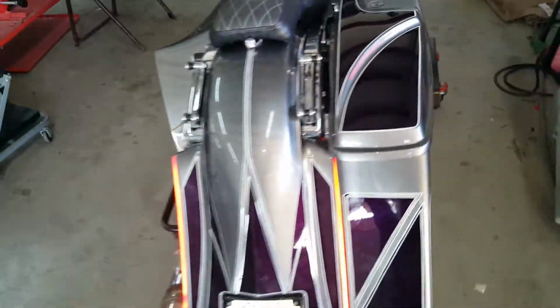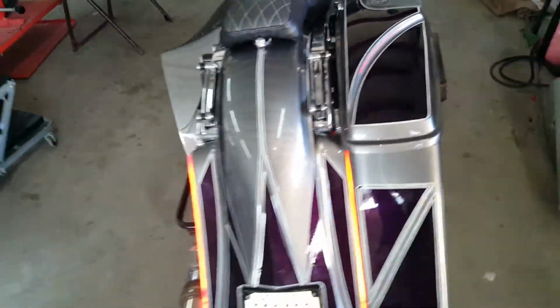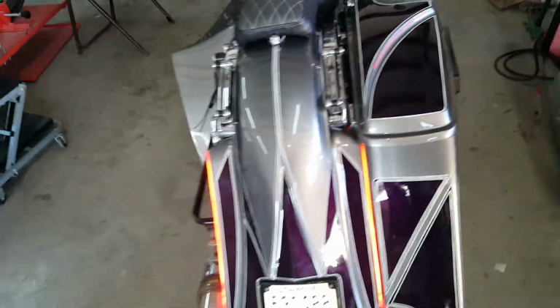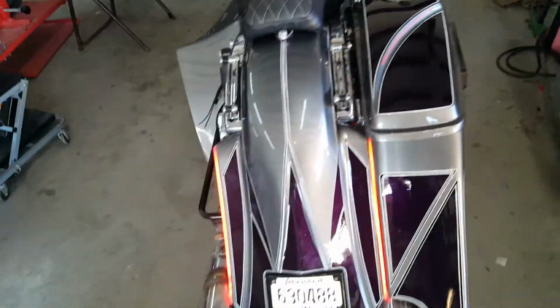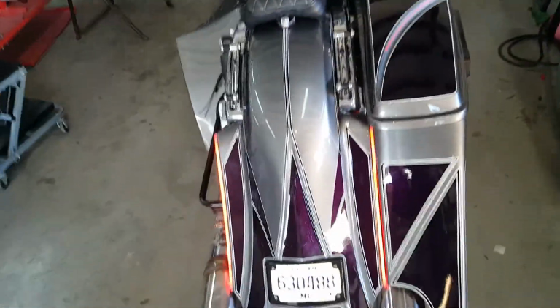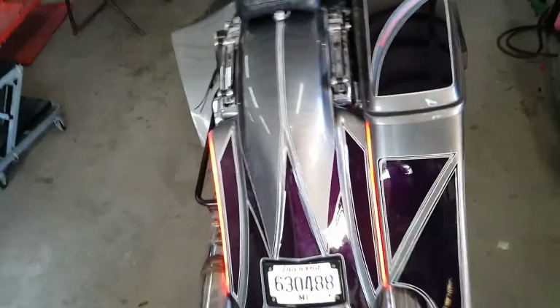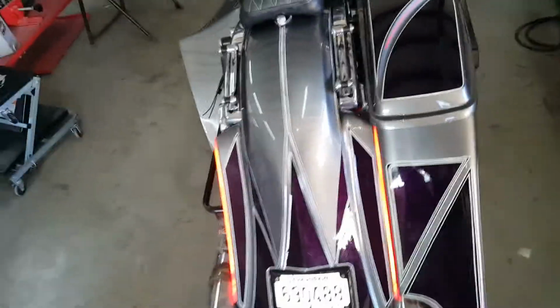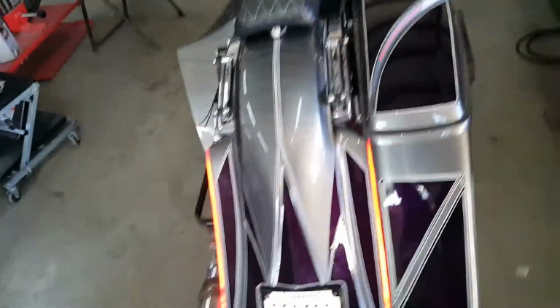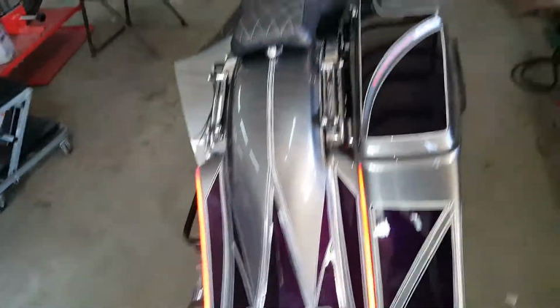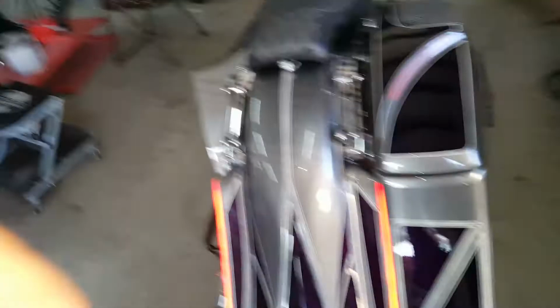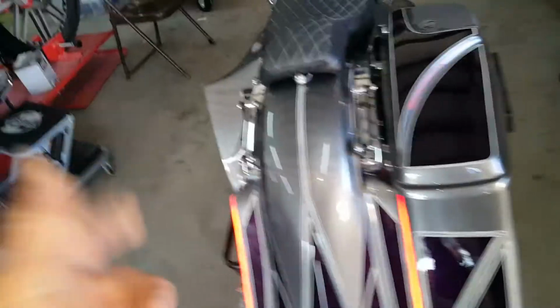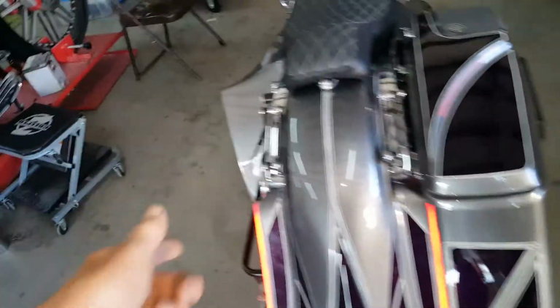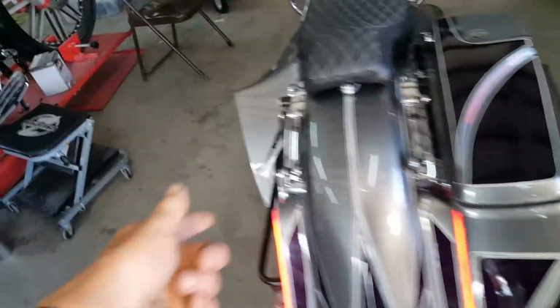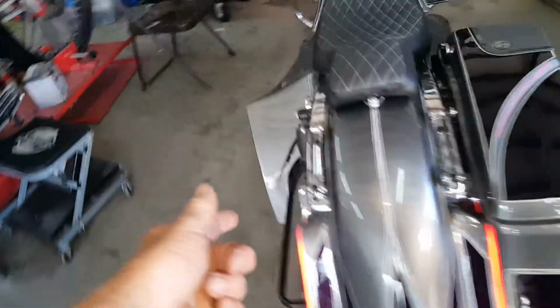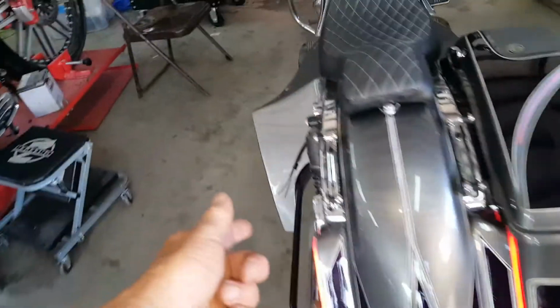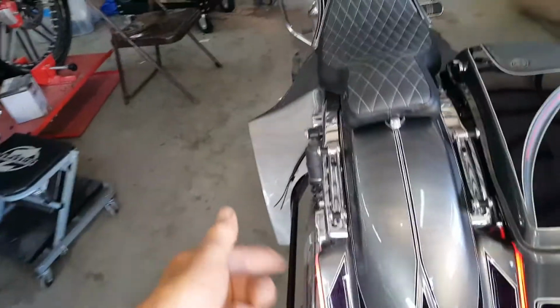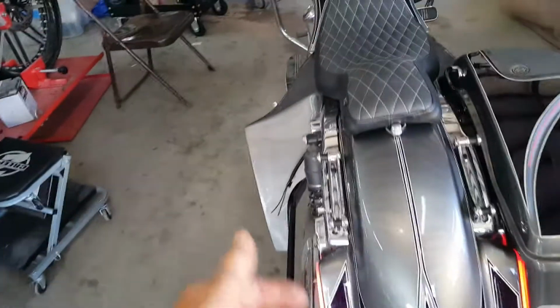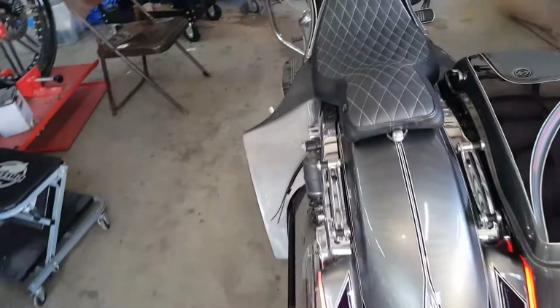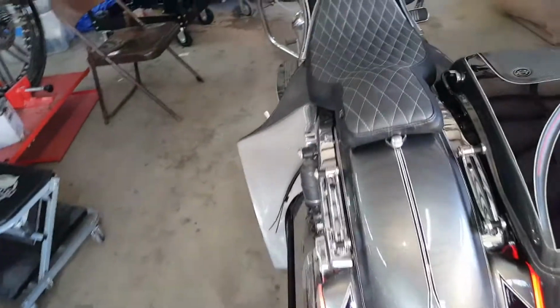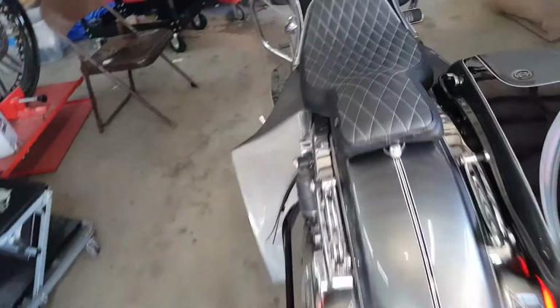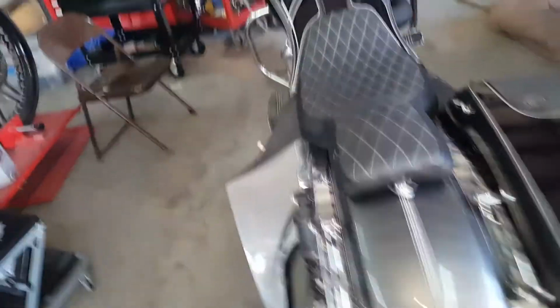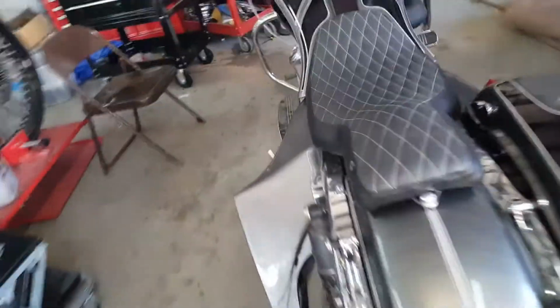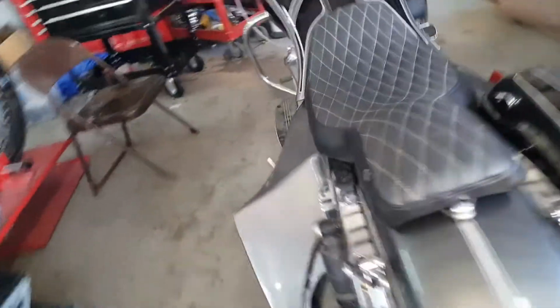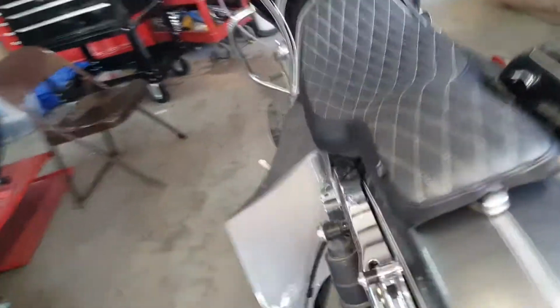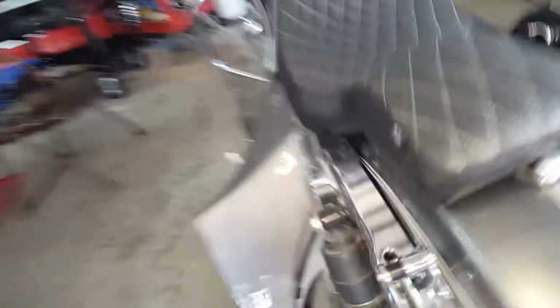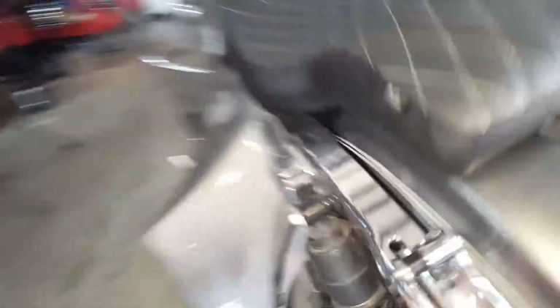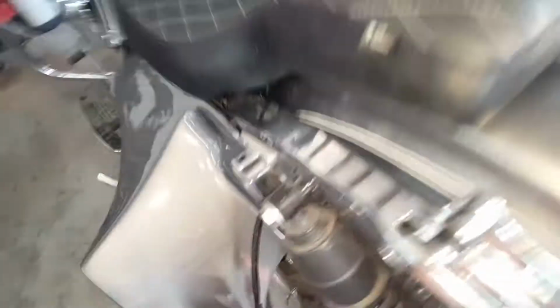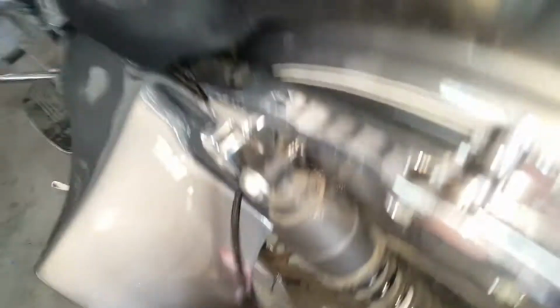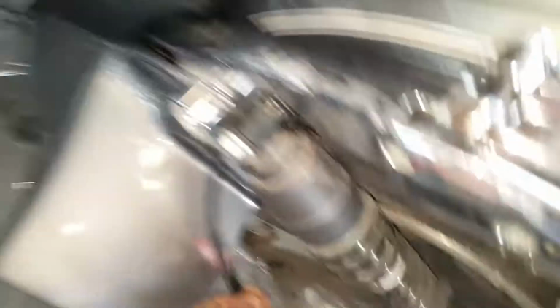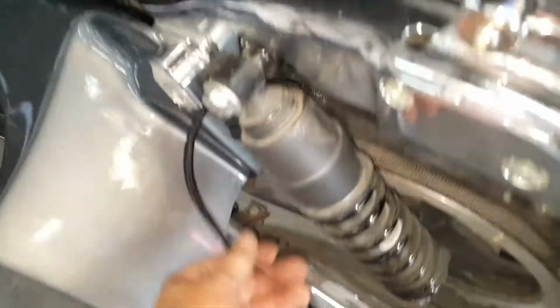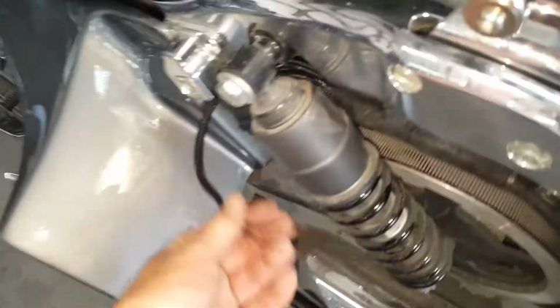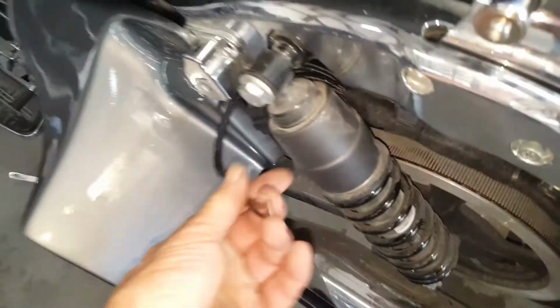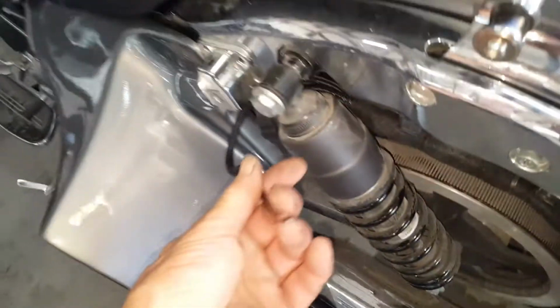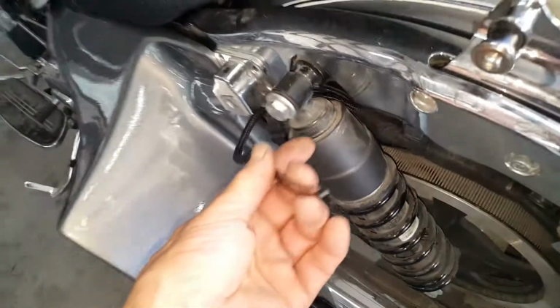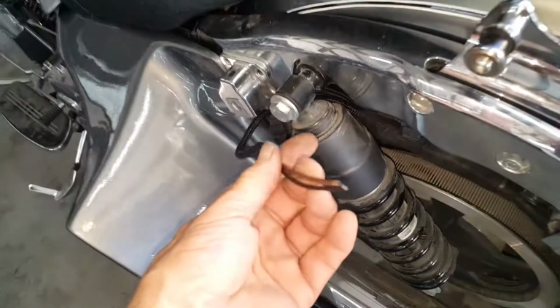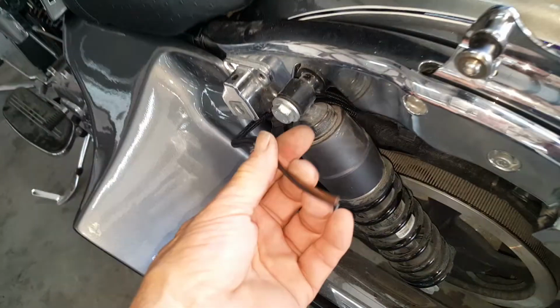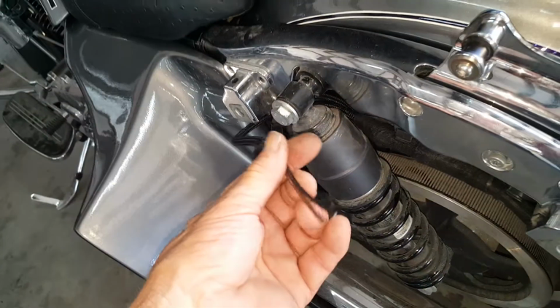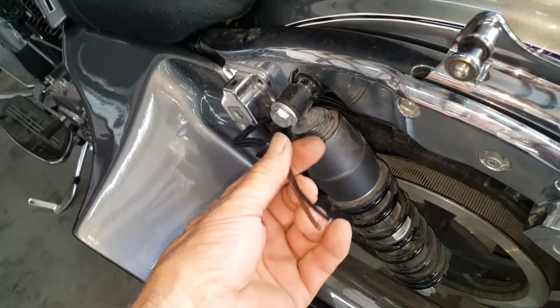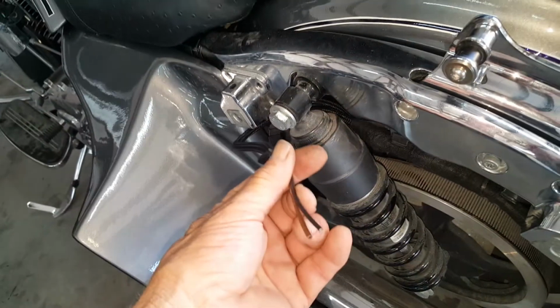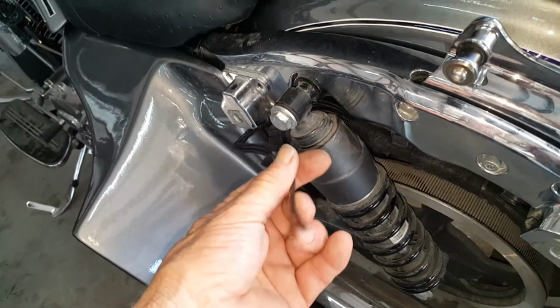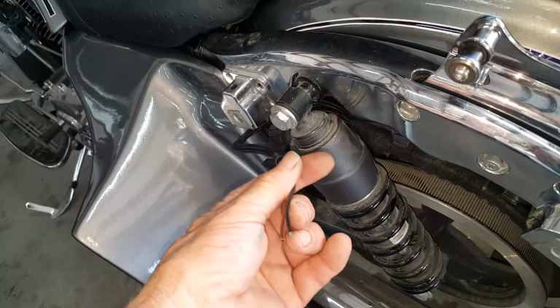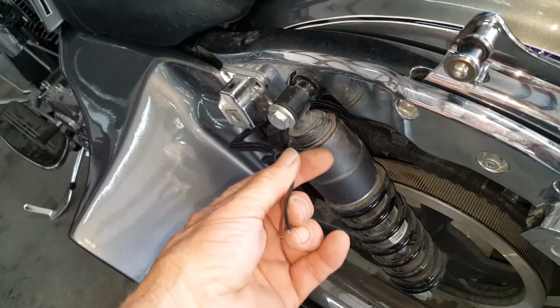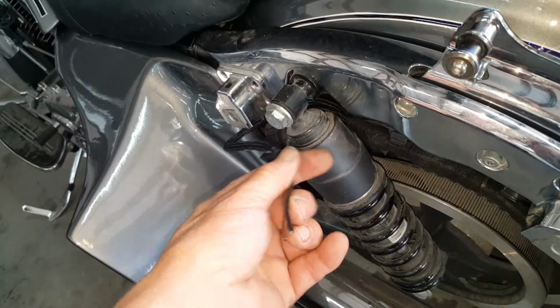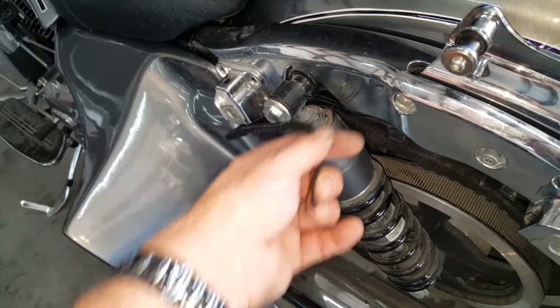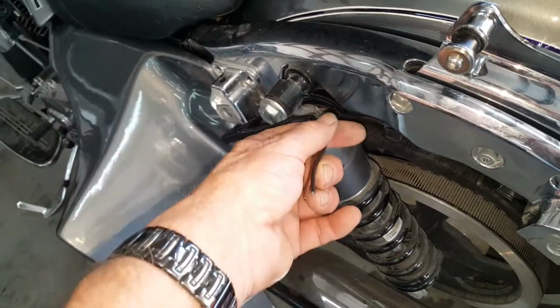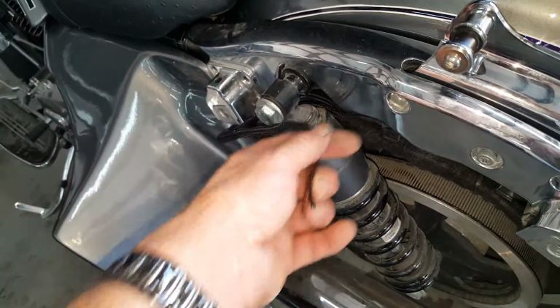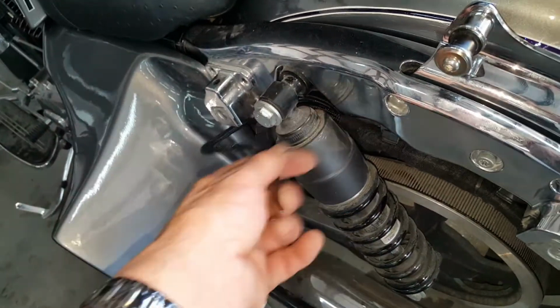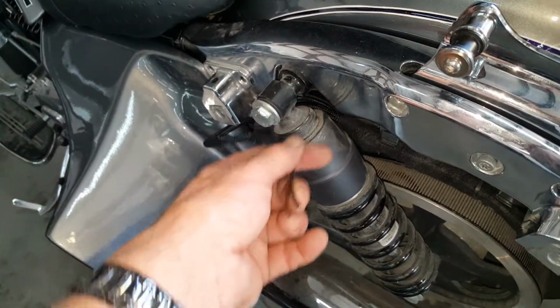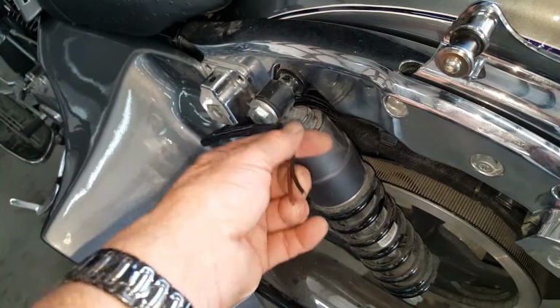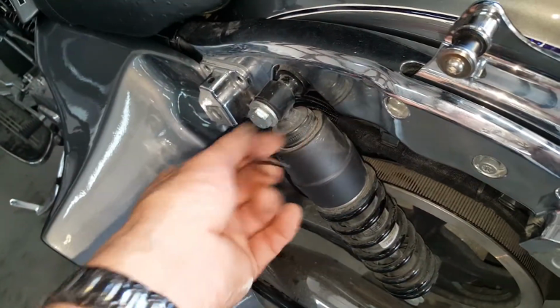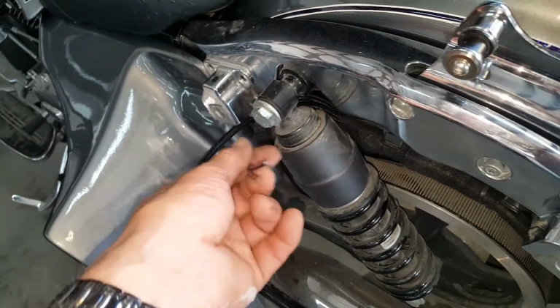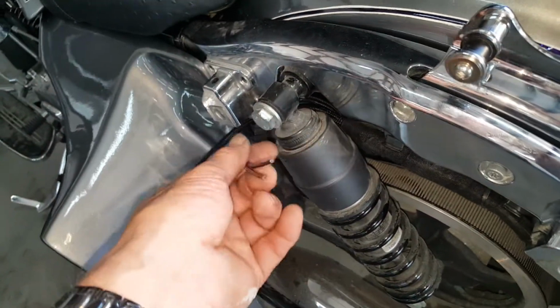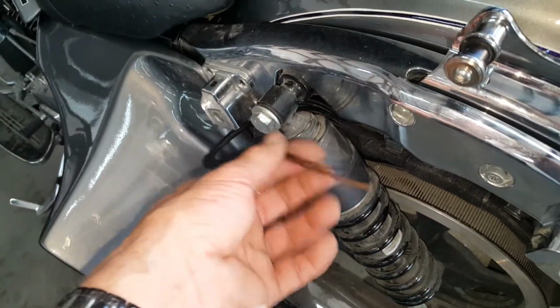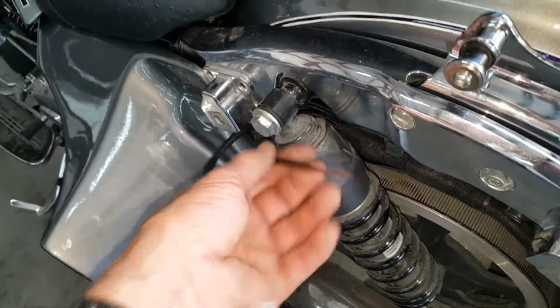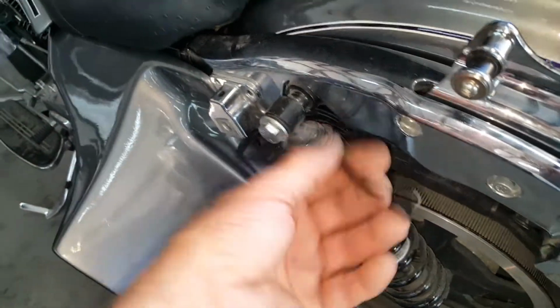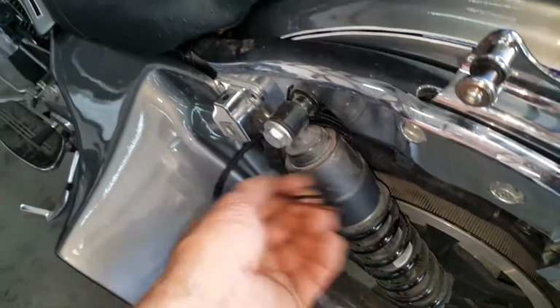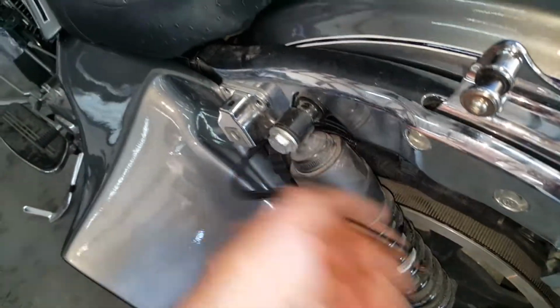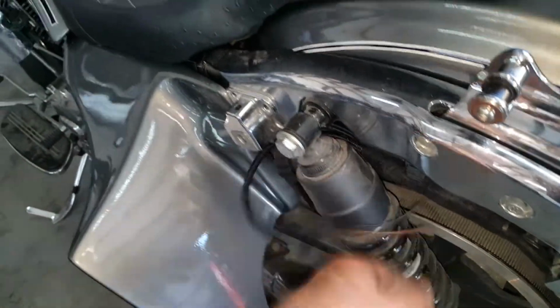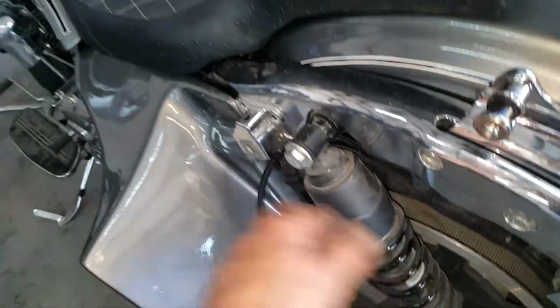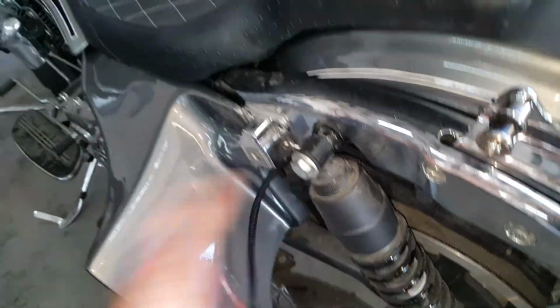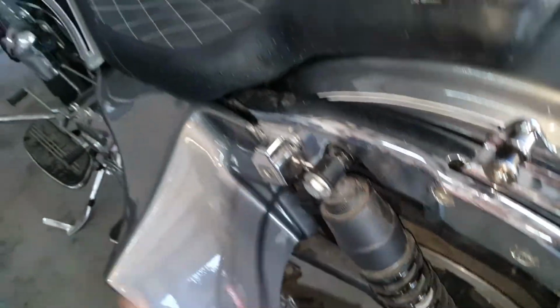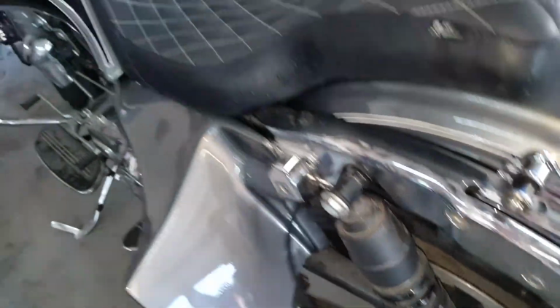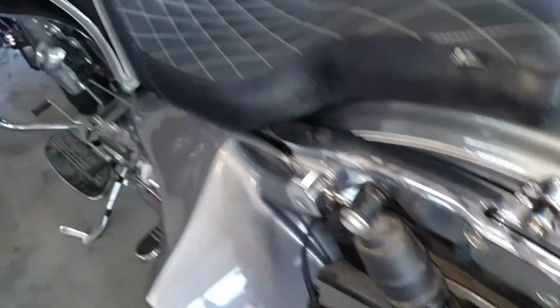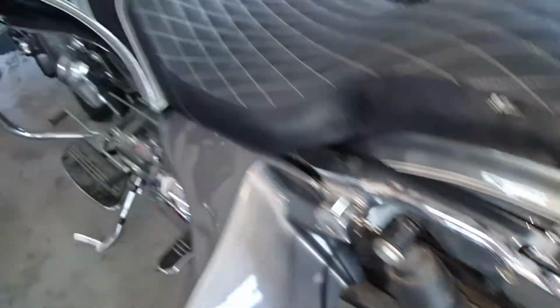Pretty damn tricky, getting the other bag ready, and I'll put some quick disconnects on right here, so when he takes the bags off of it, just disconnect that.